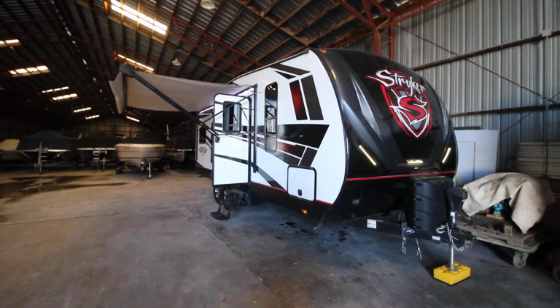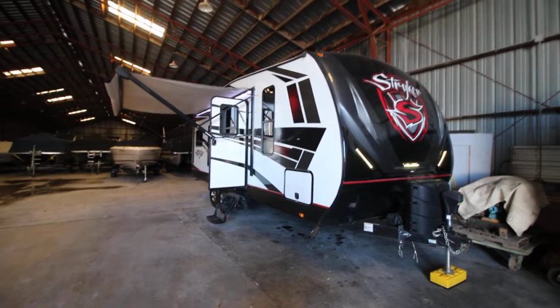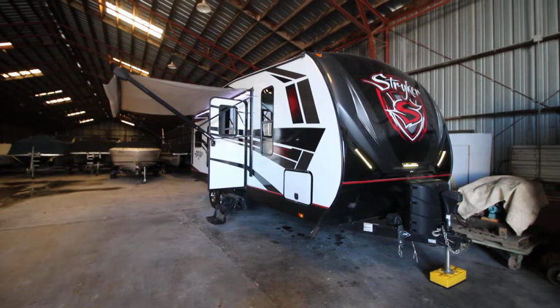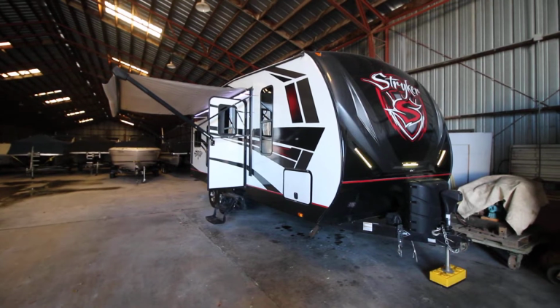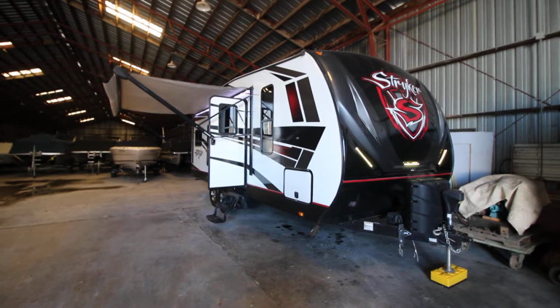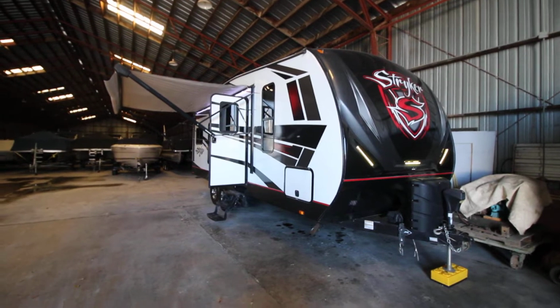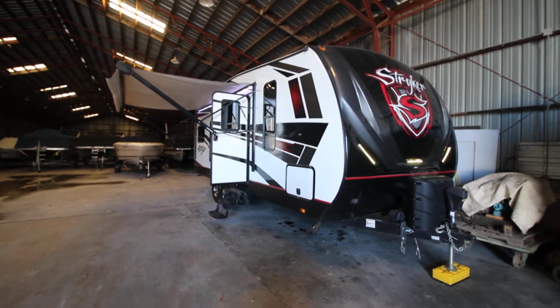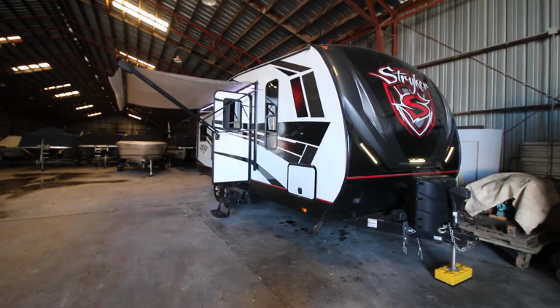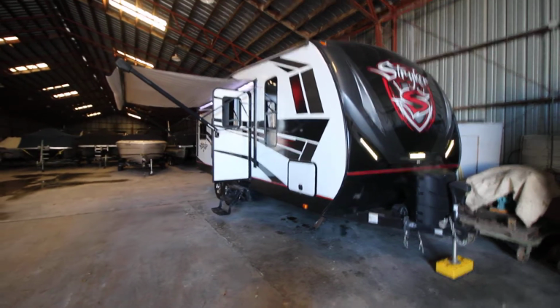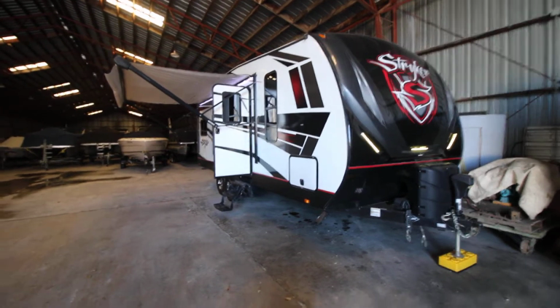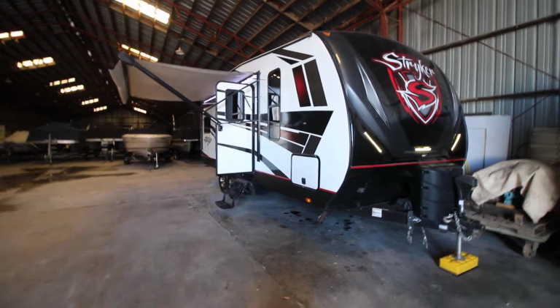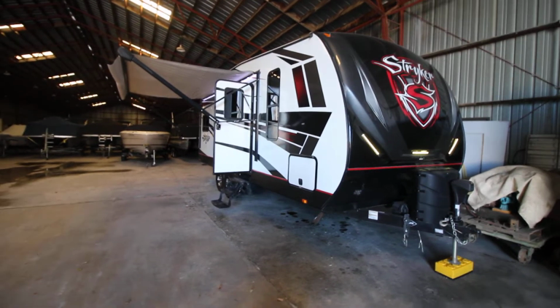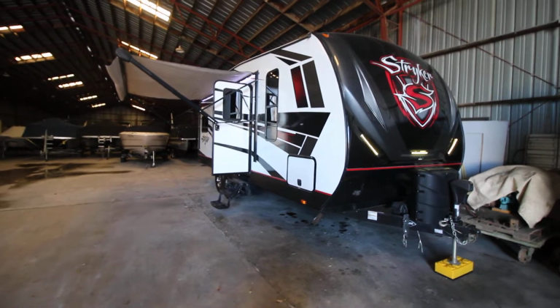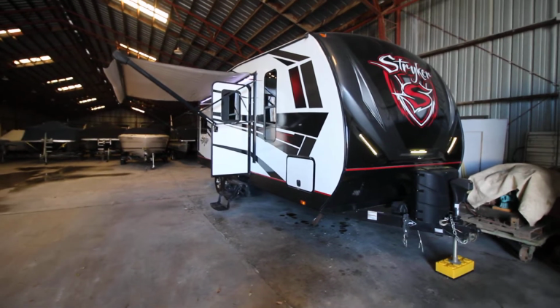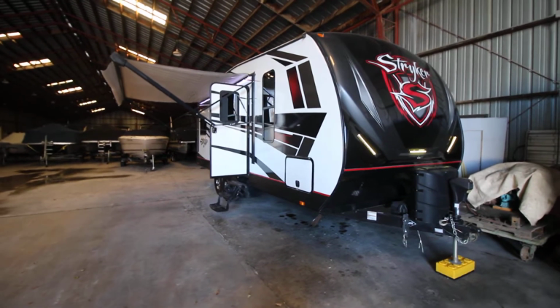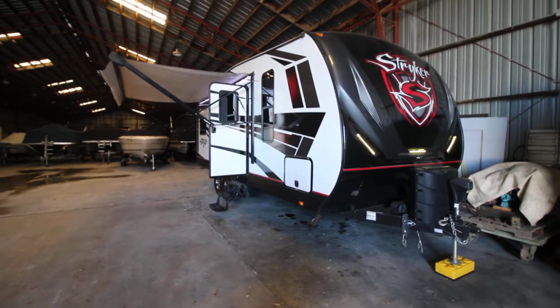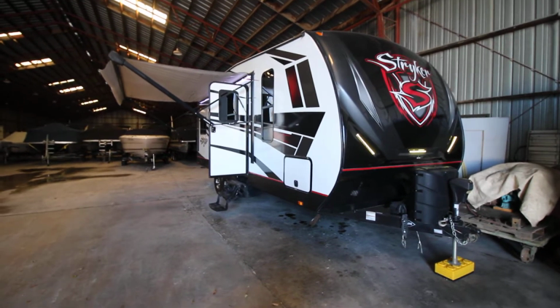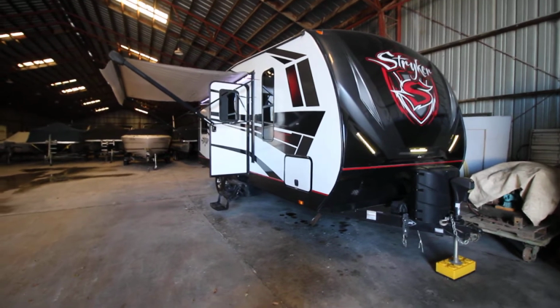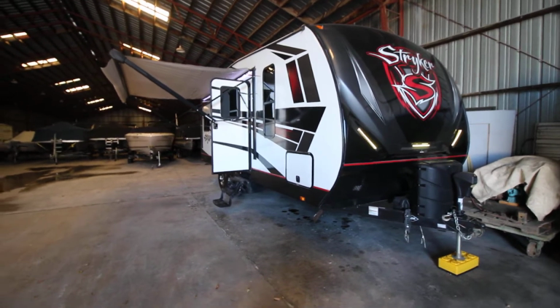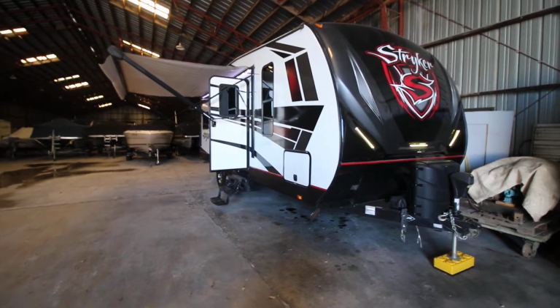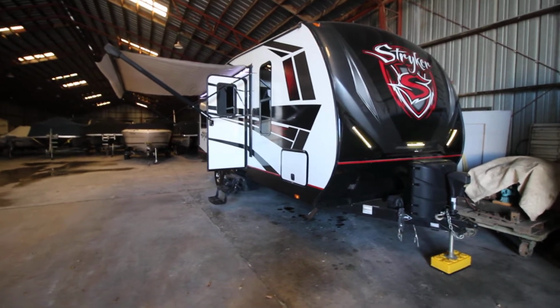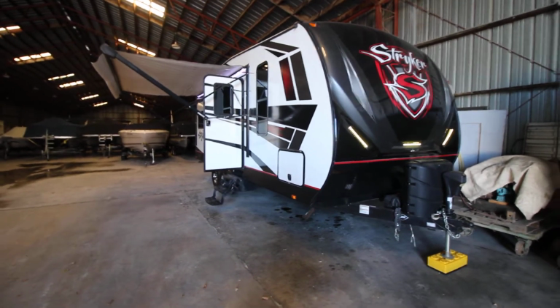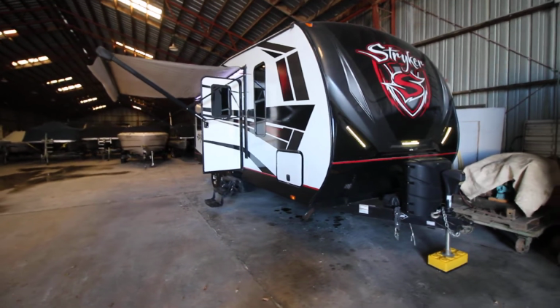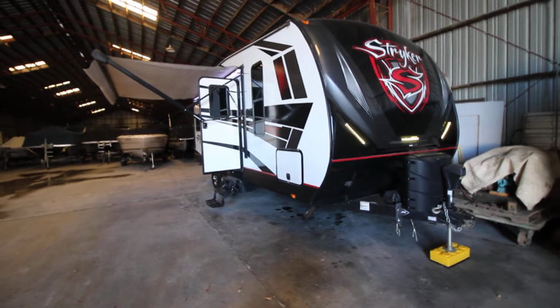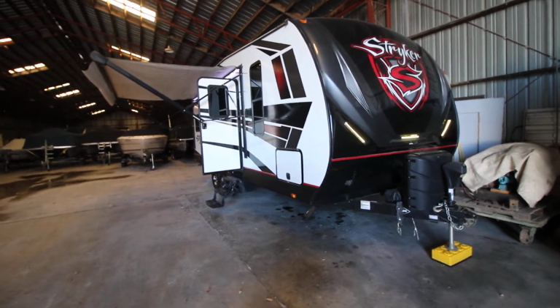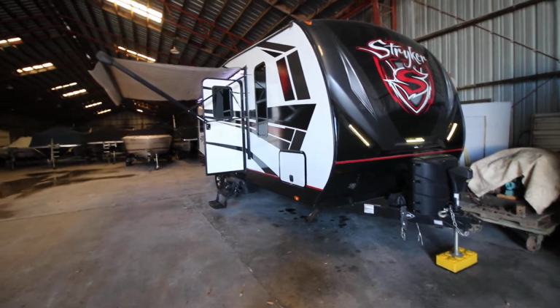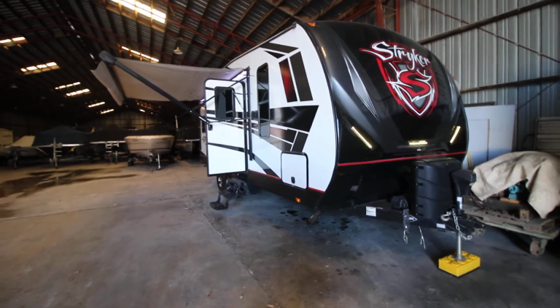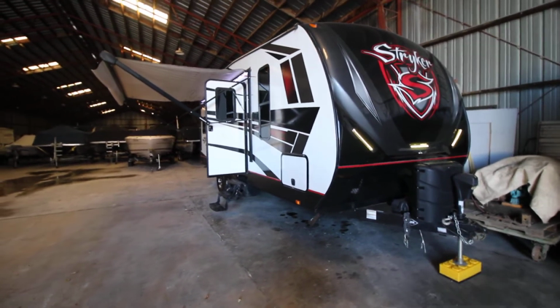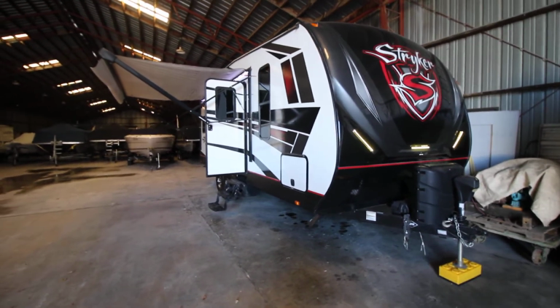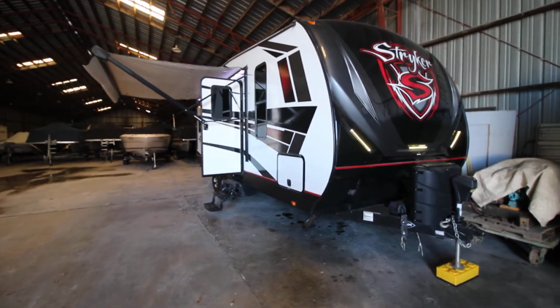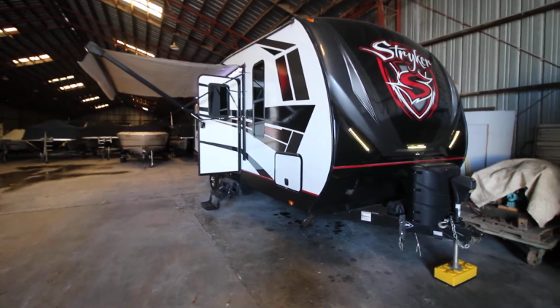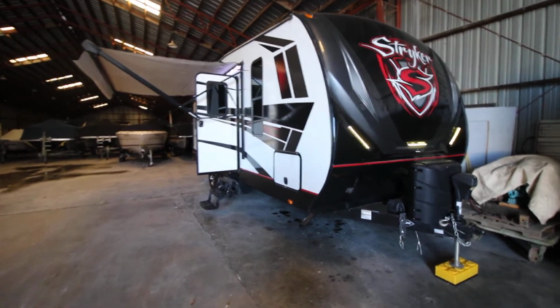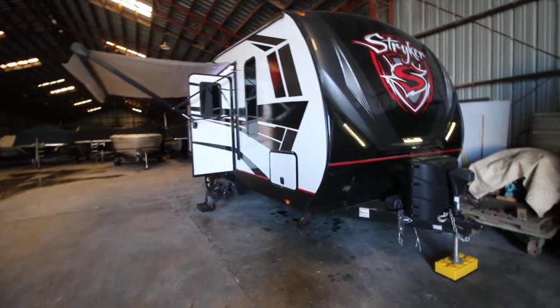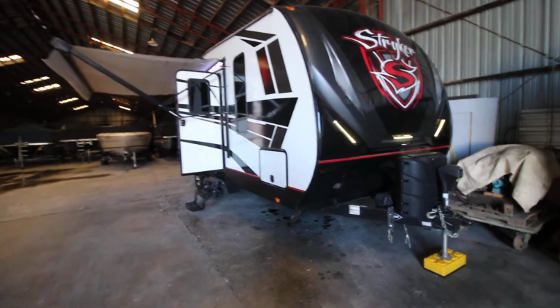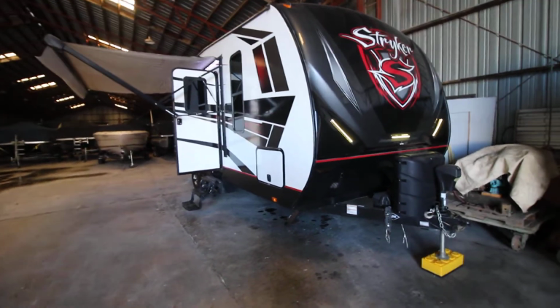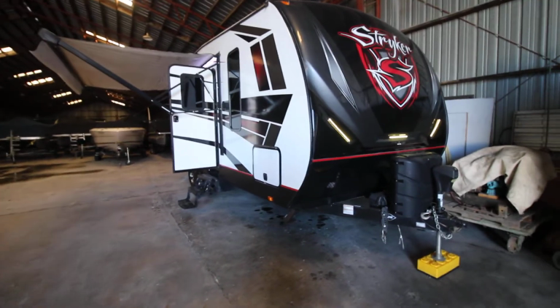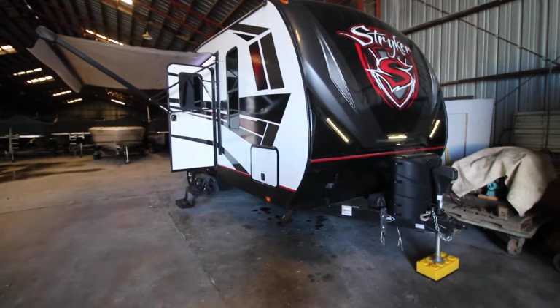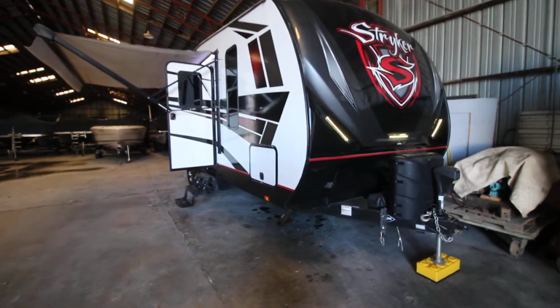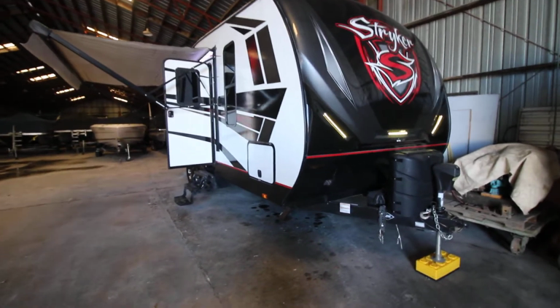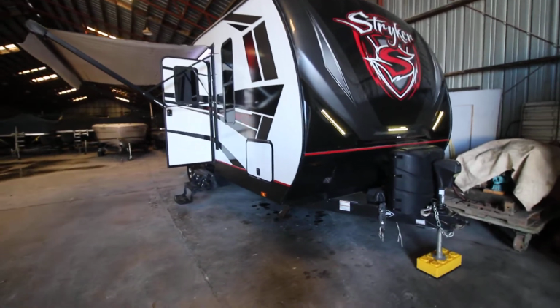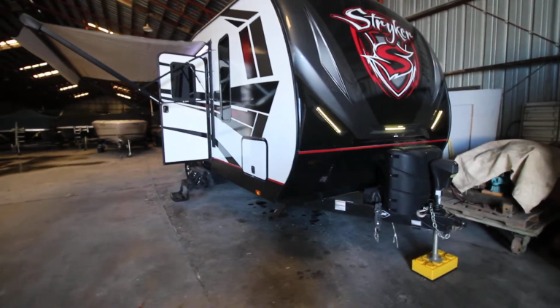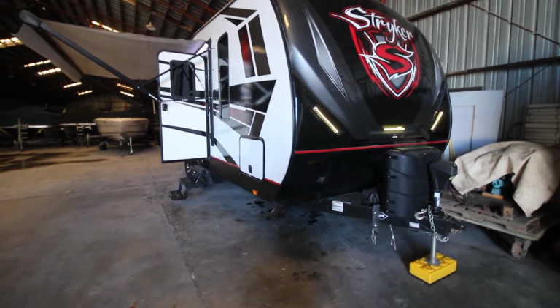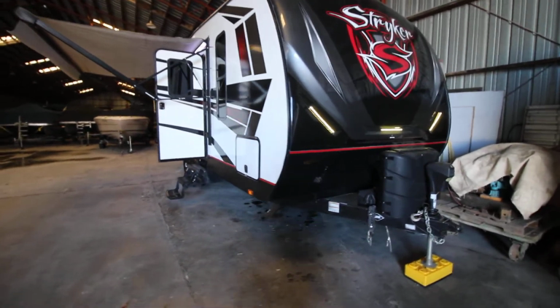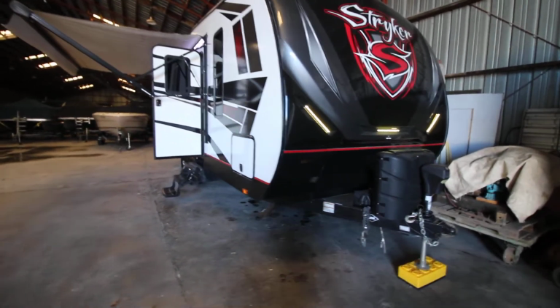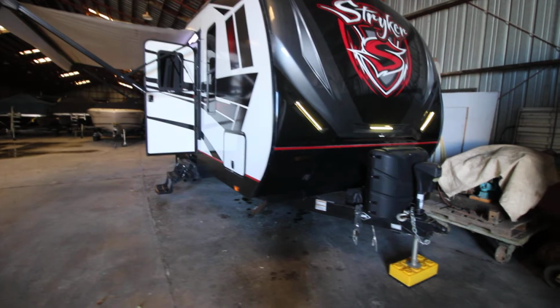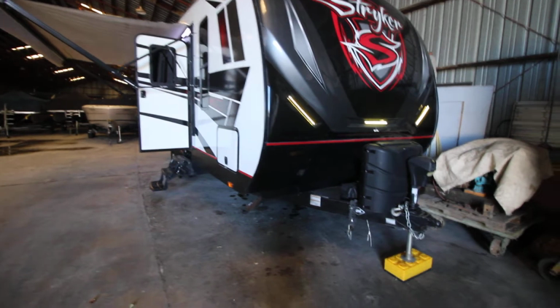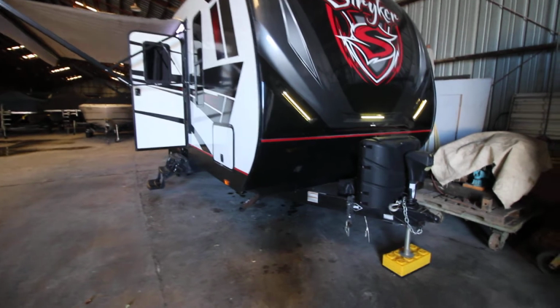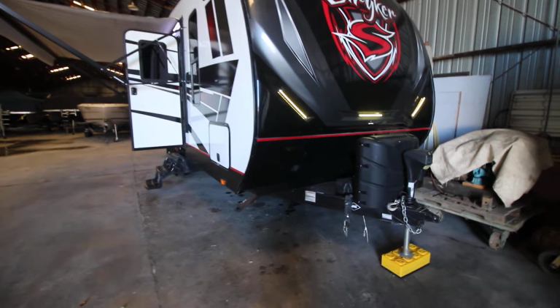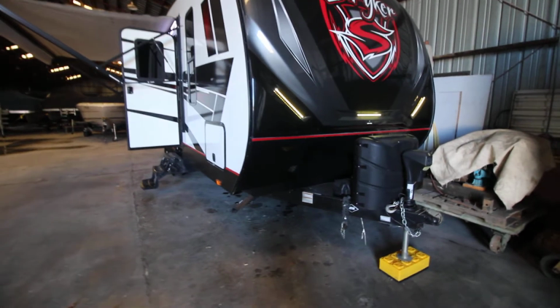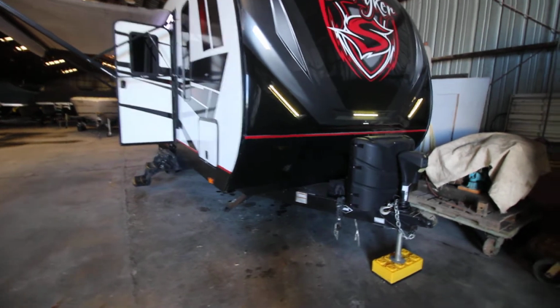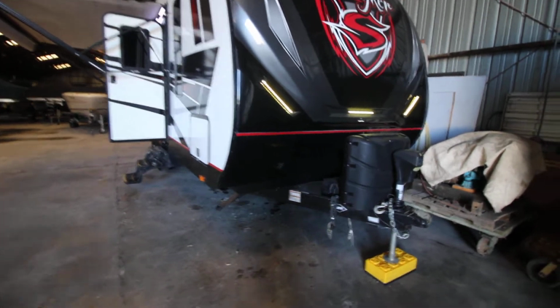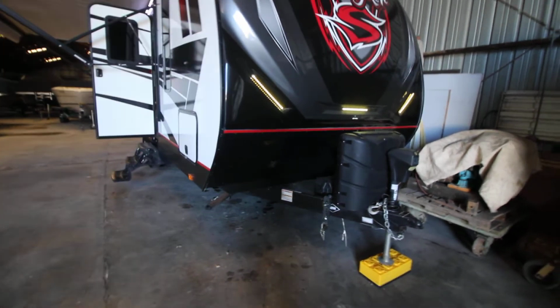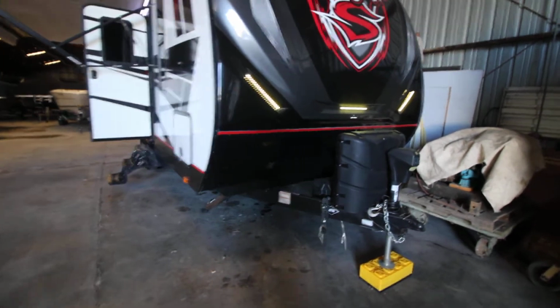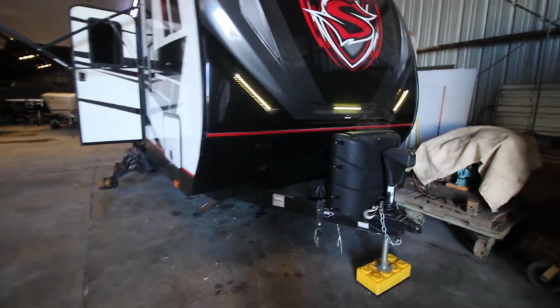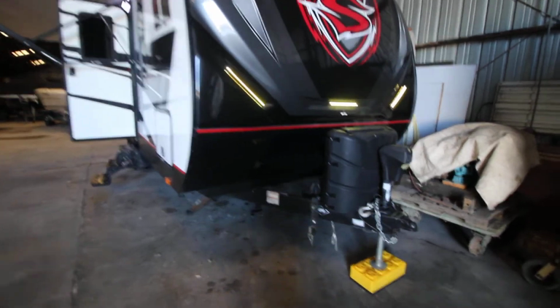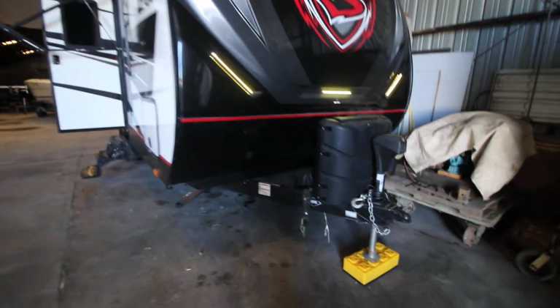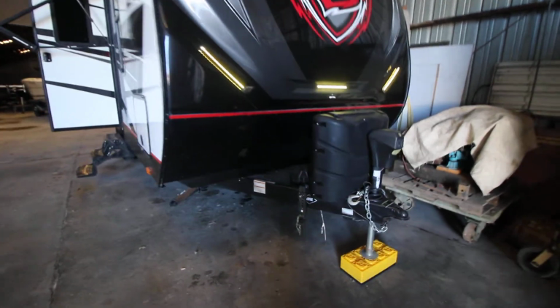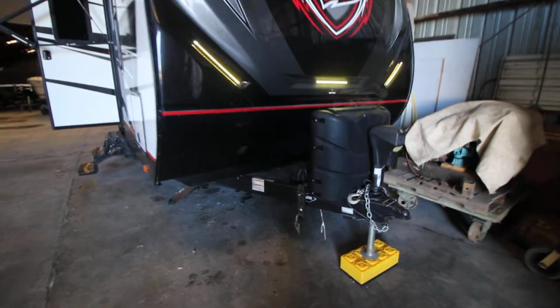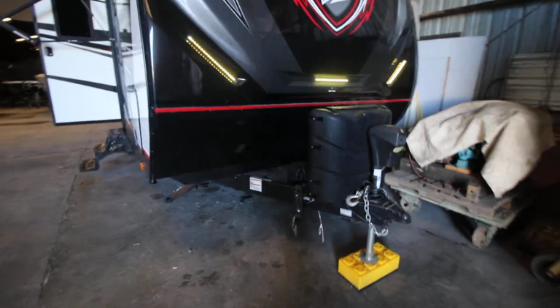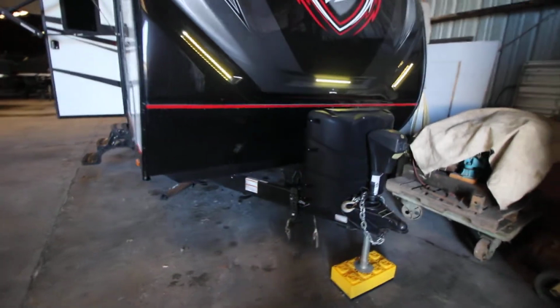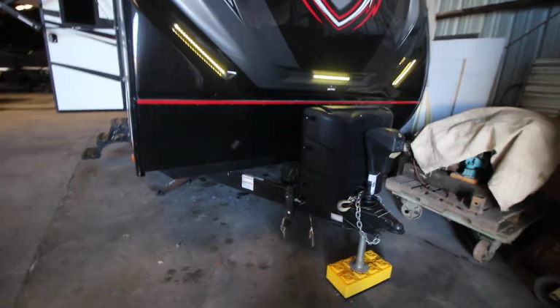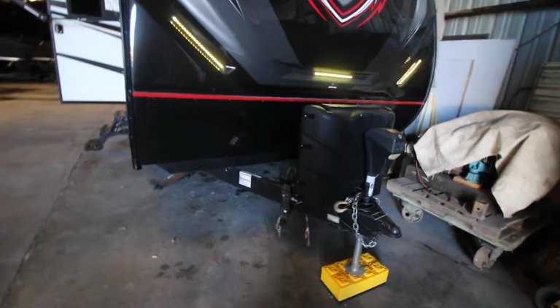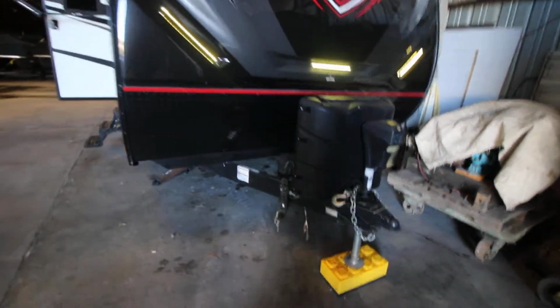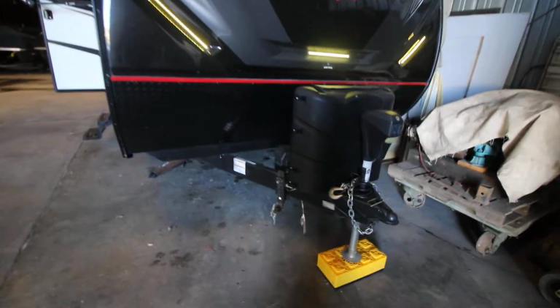Hi there. I'm going to give you a tour of the 2019 Stryker toy hauler version.